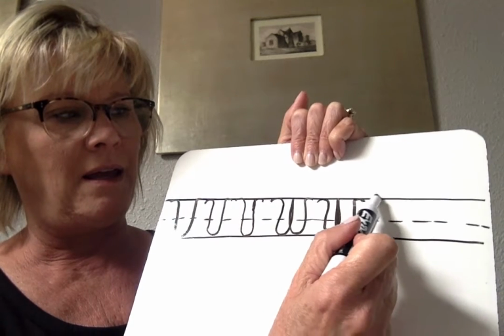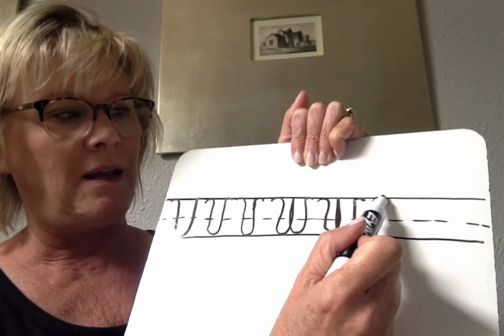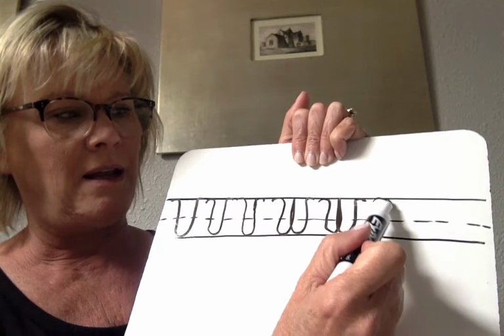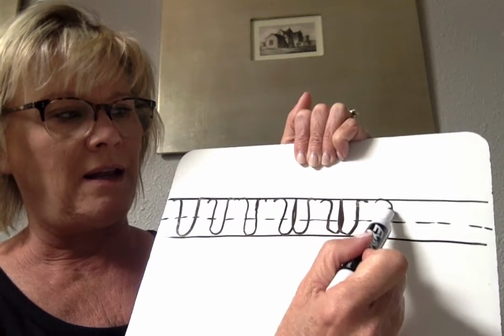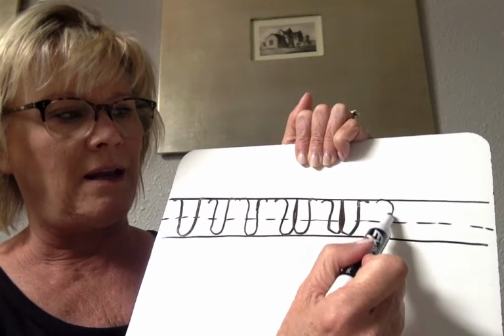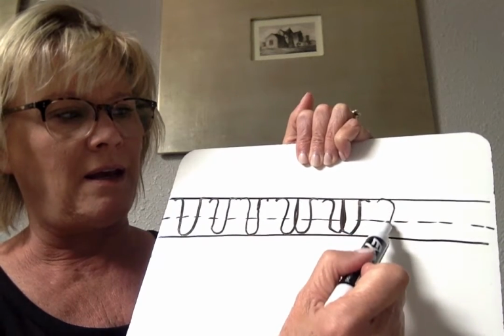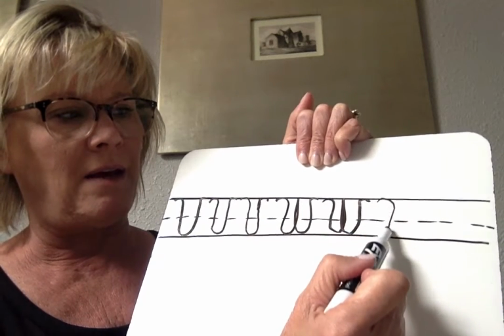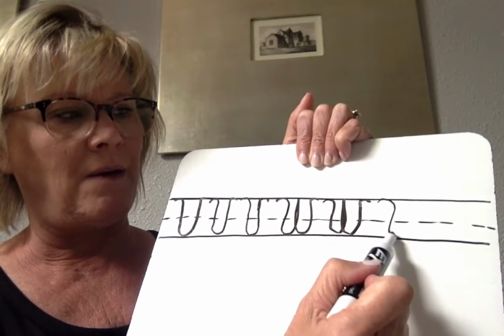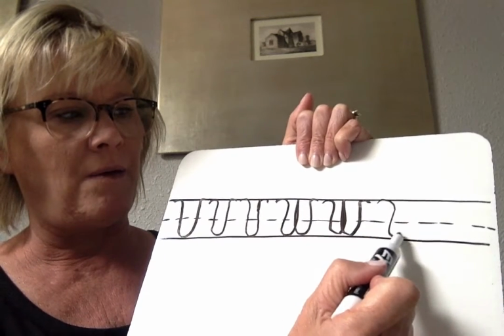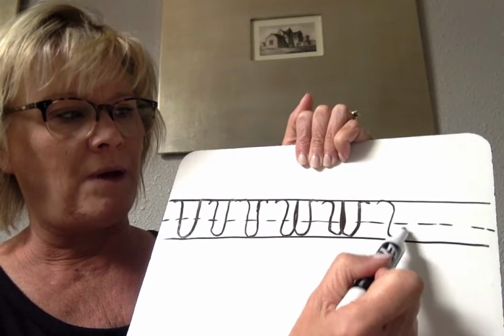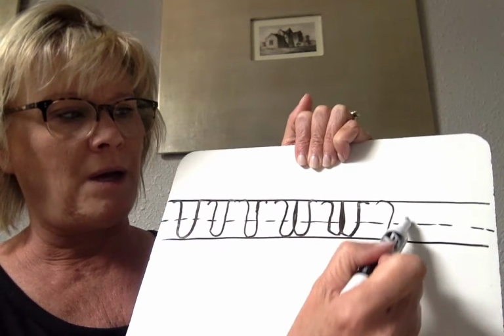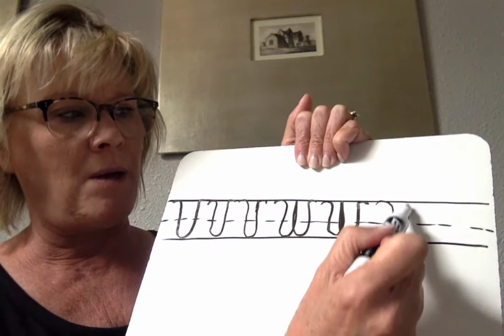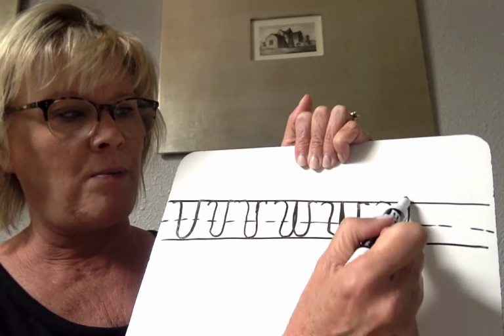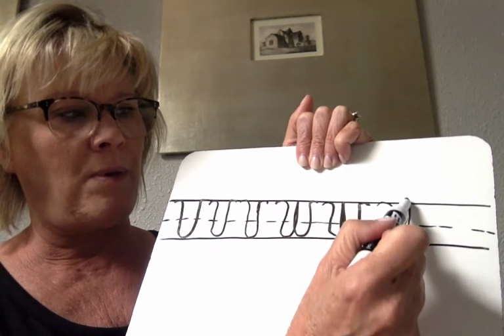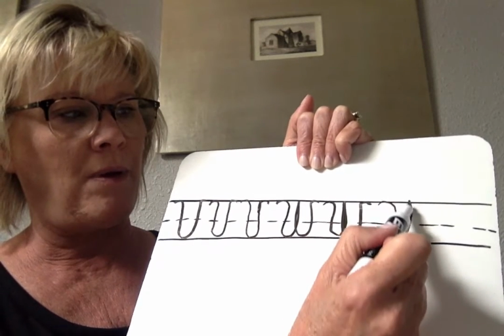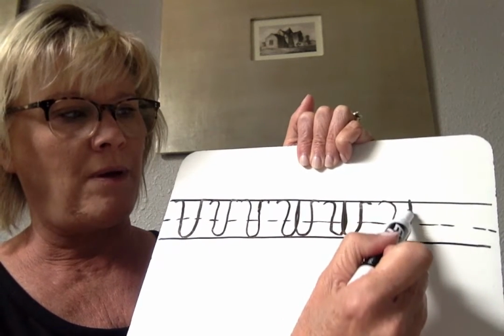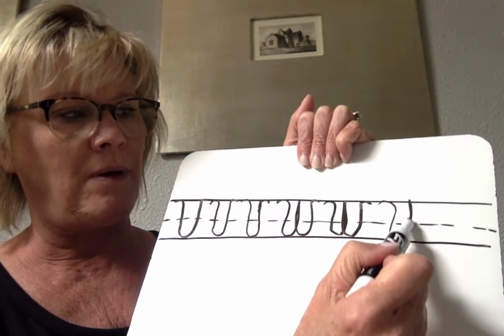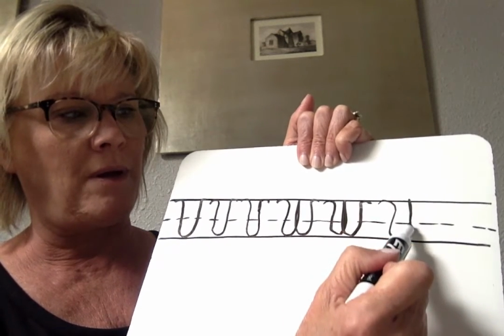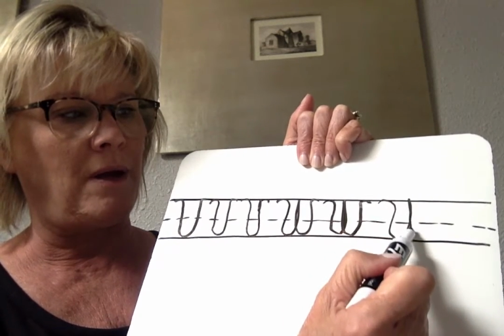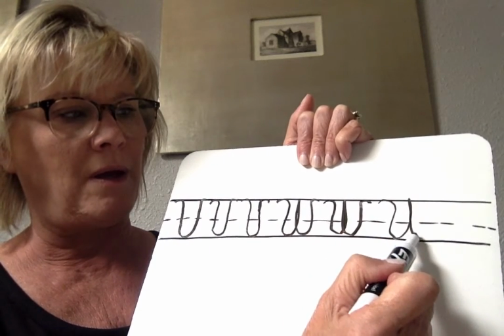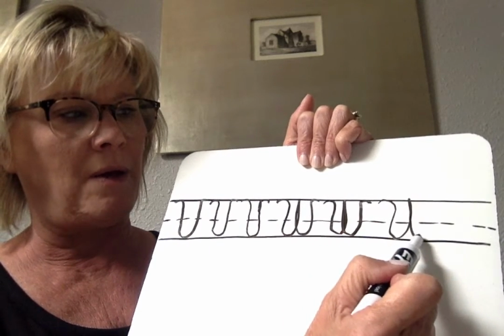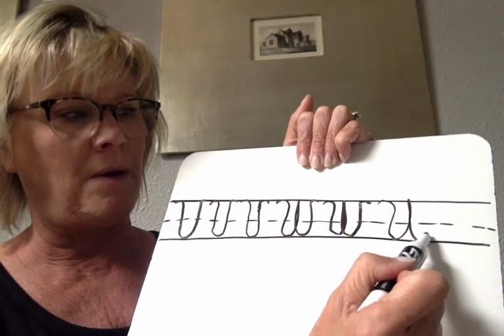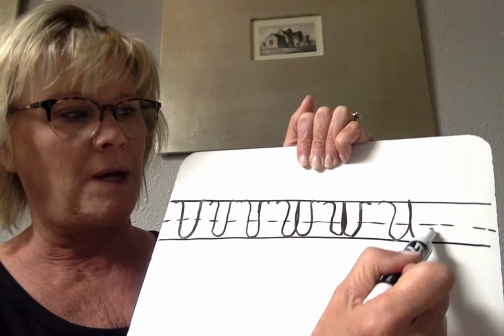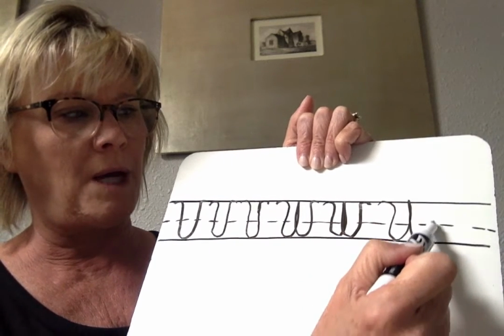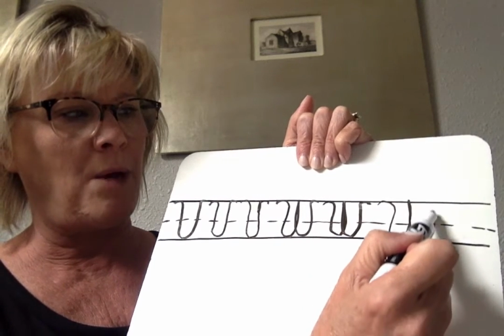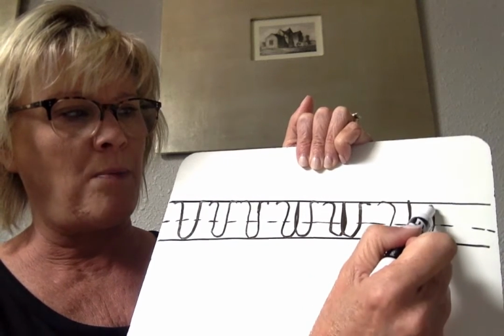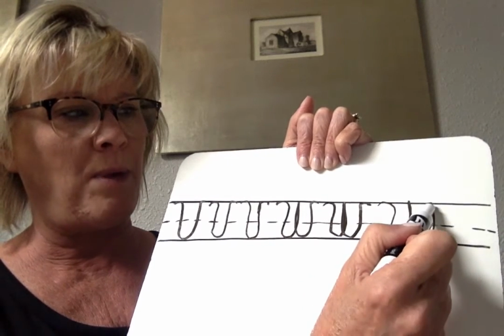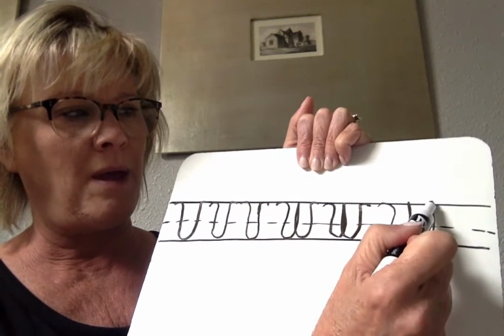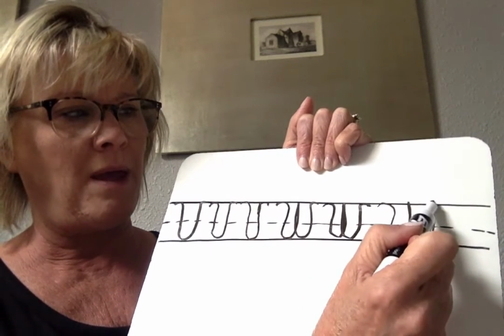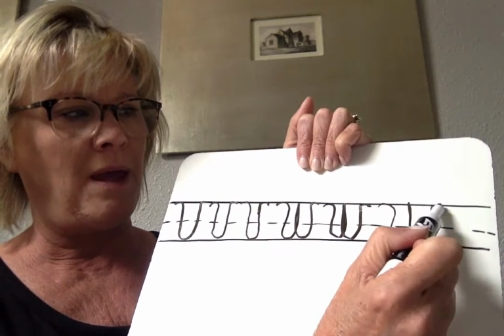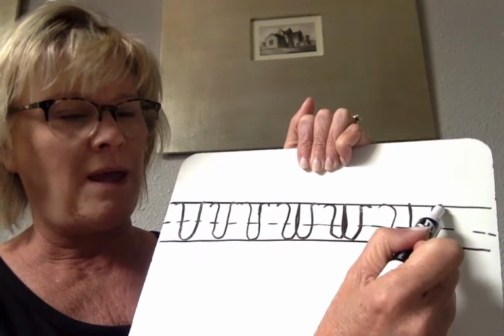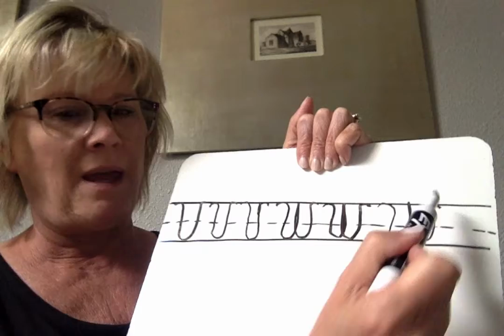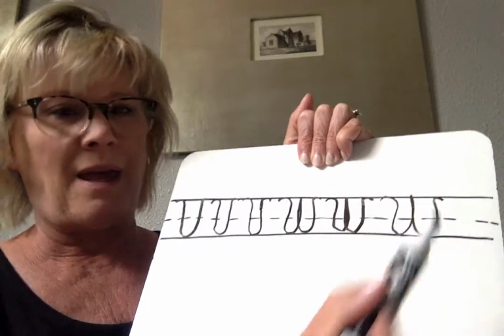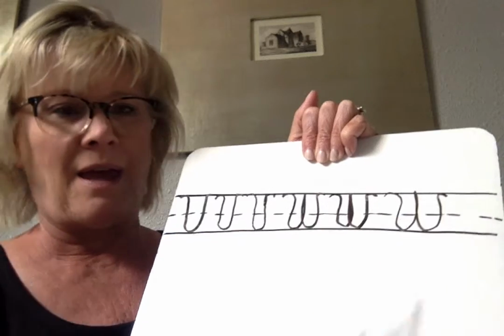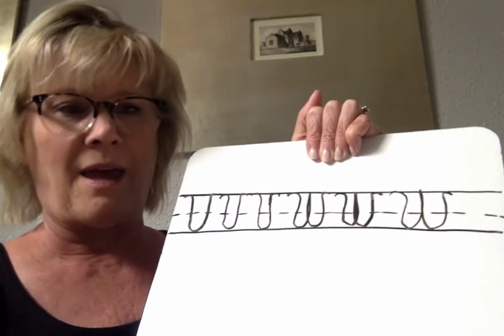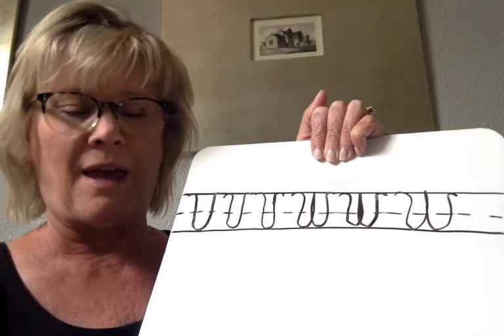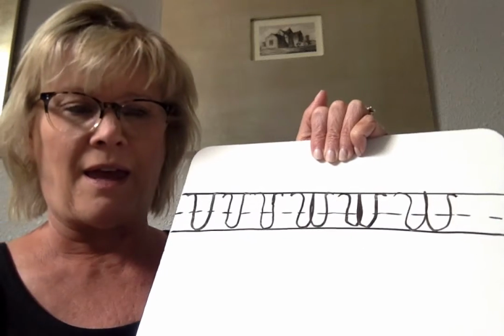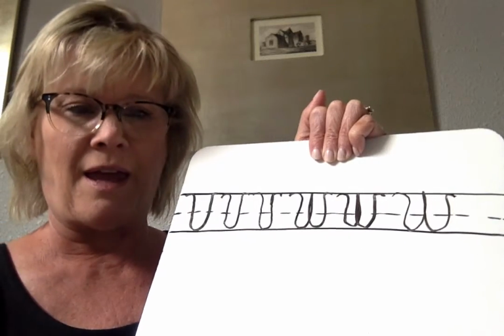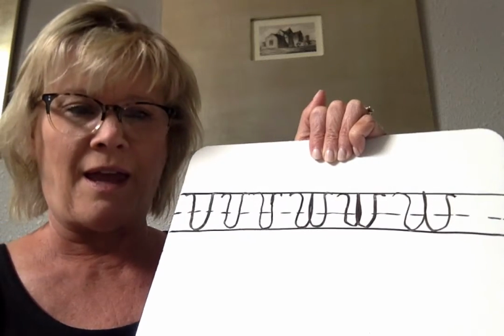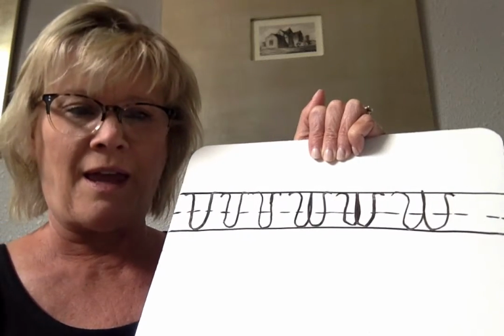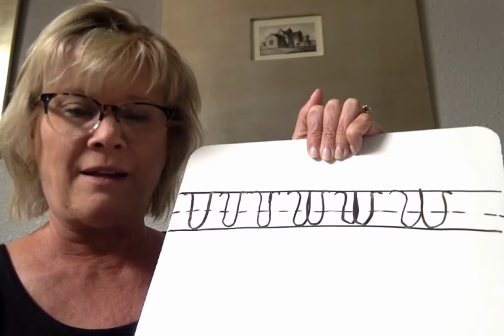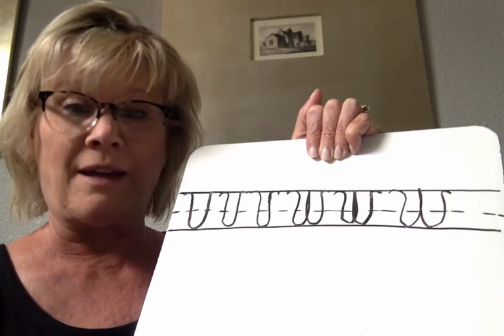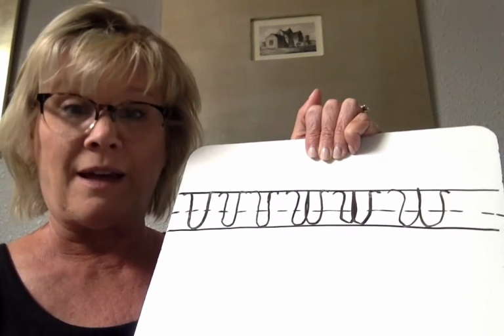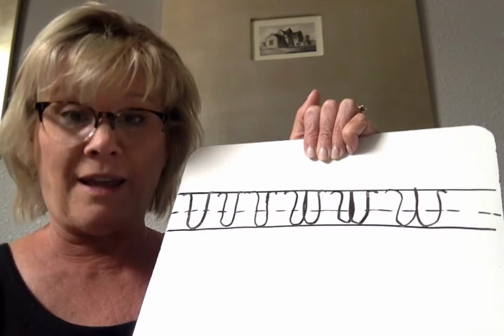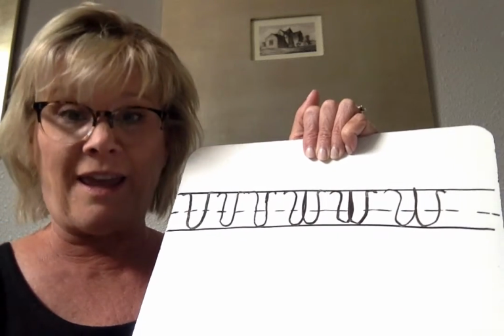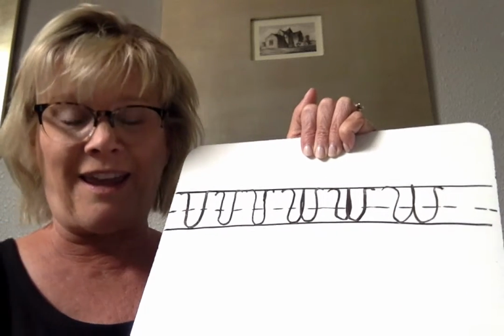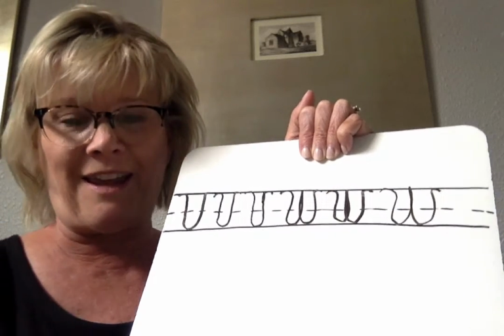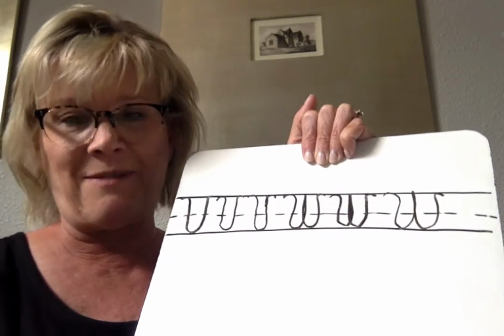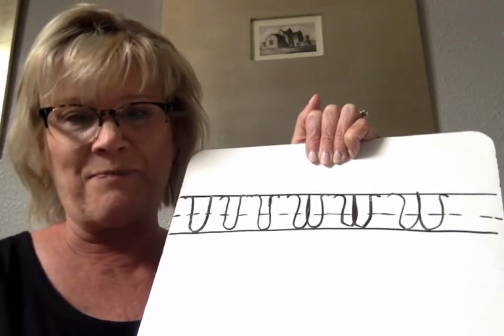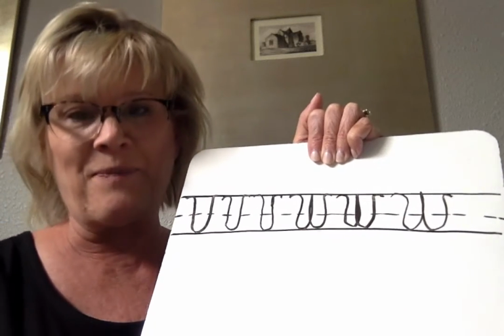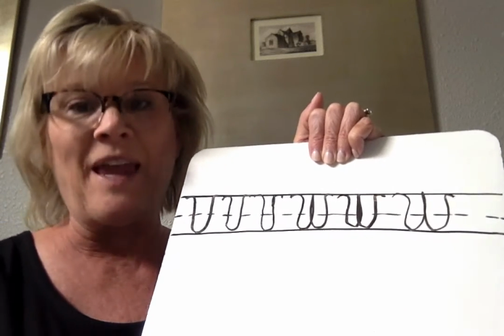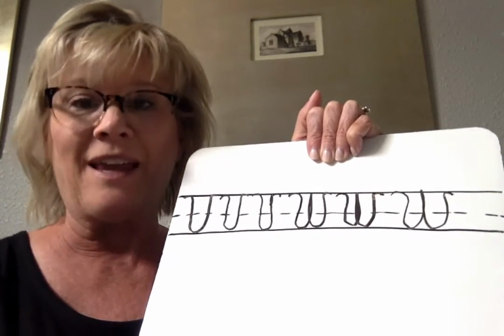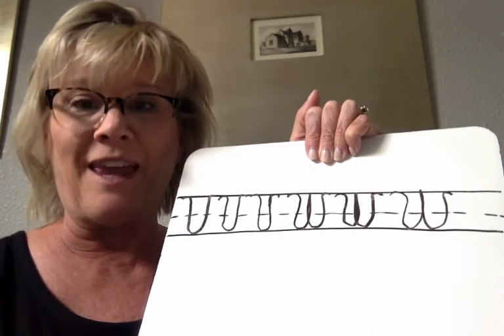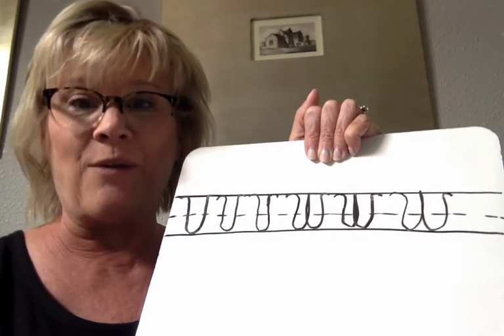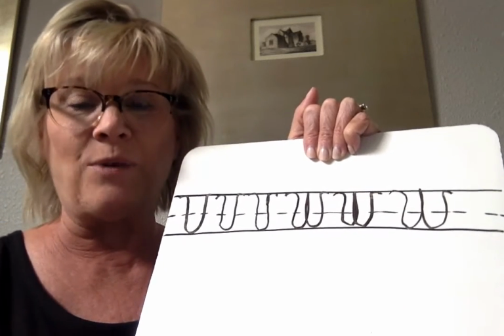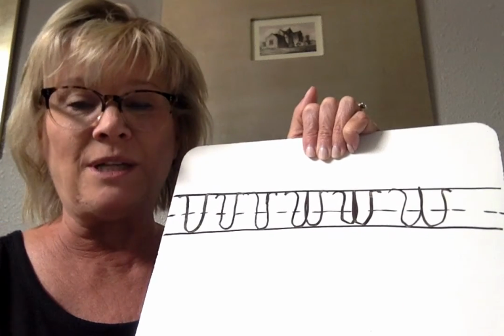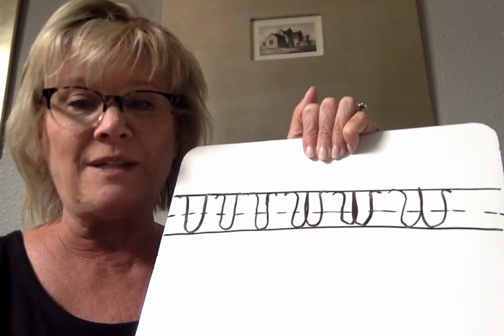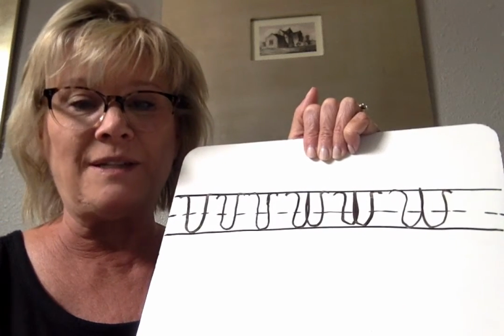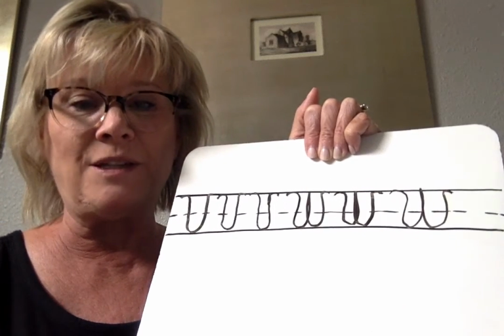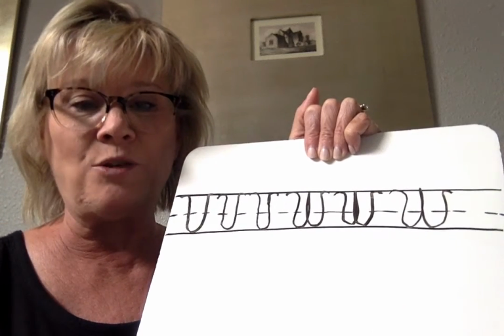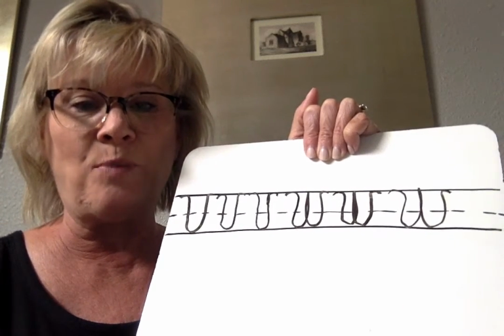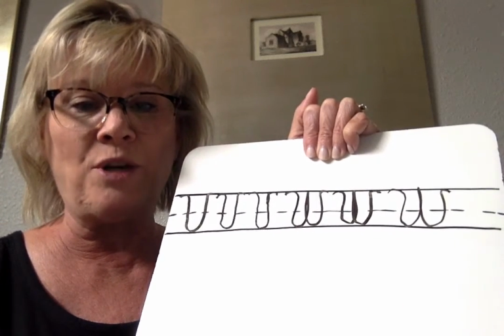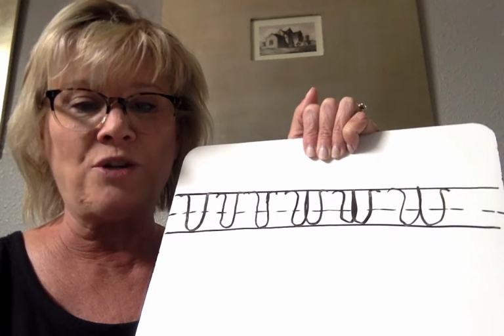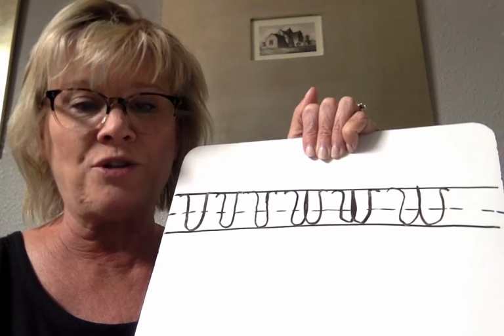Down, up, down, up, and a cane. Can't wait to see your pictures.